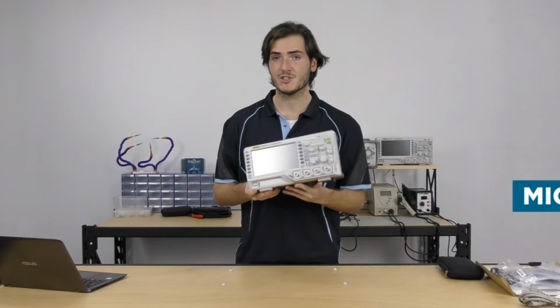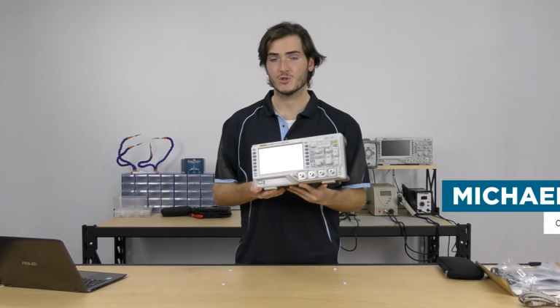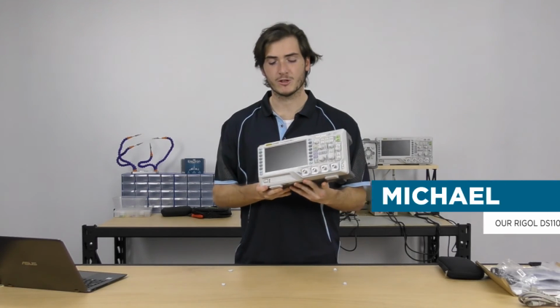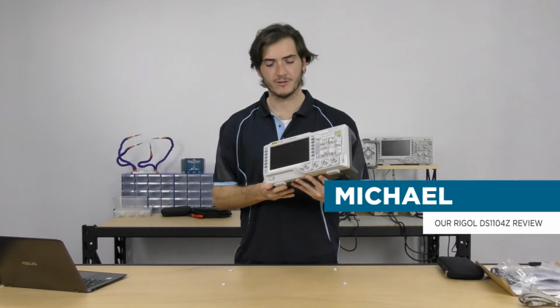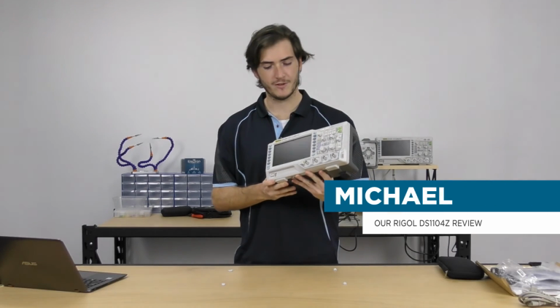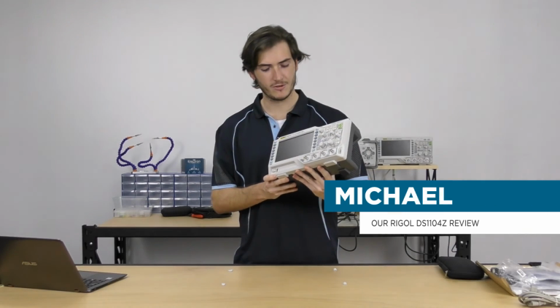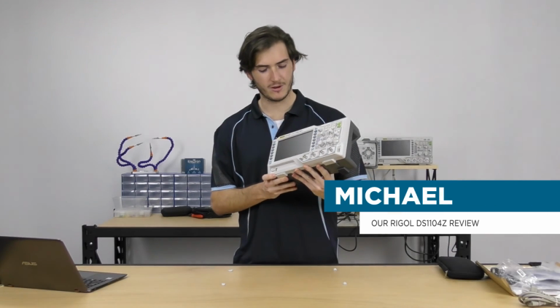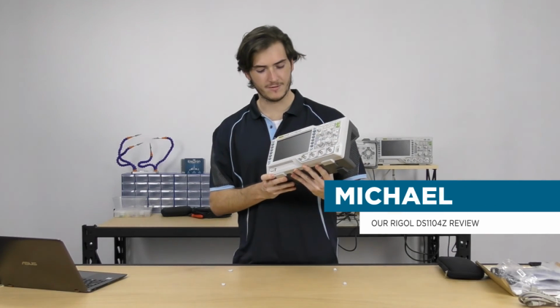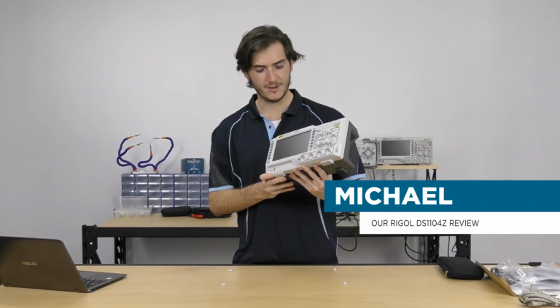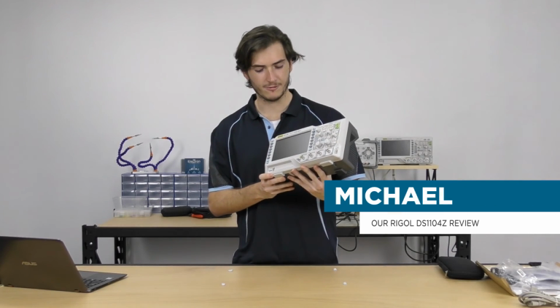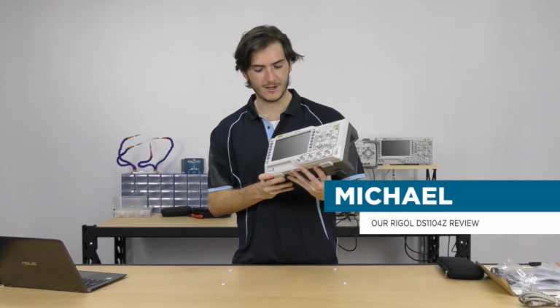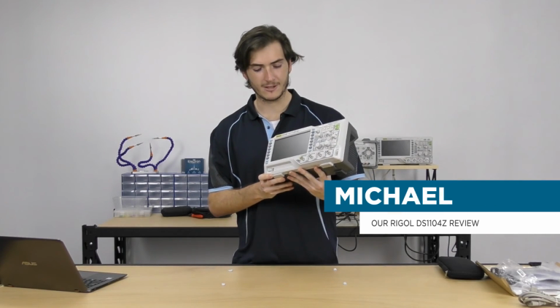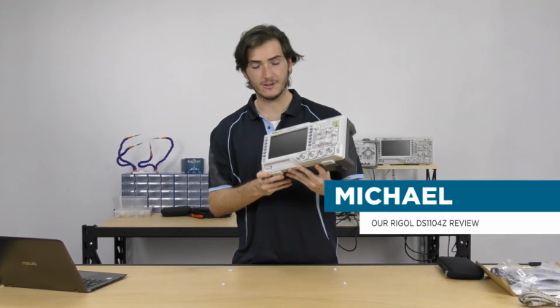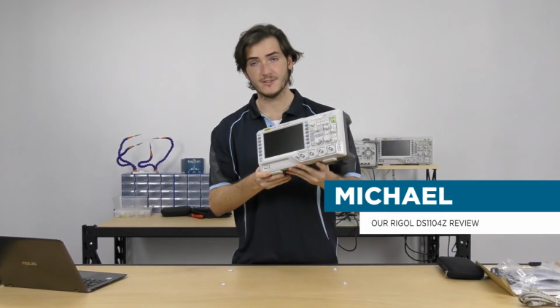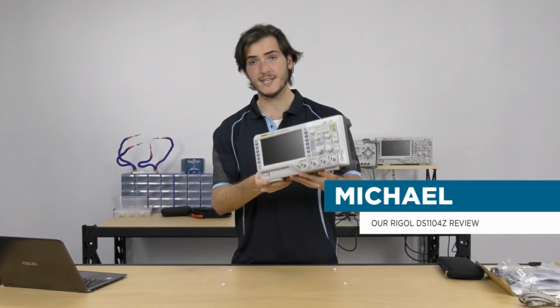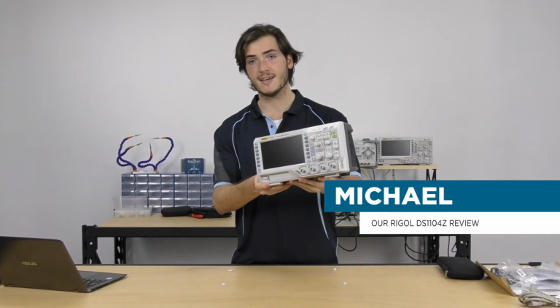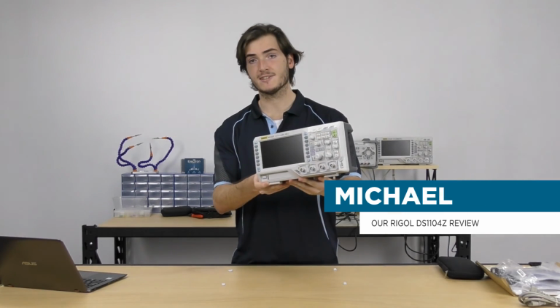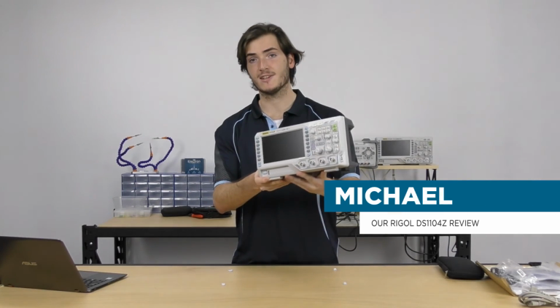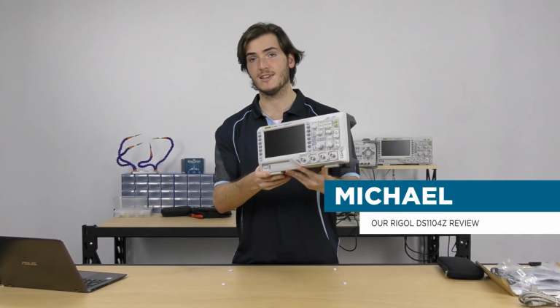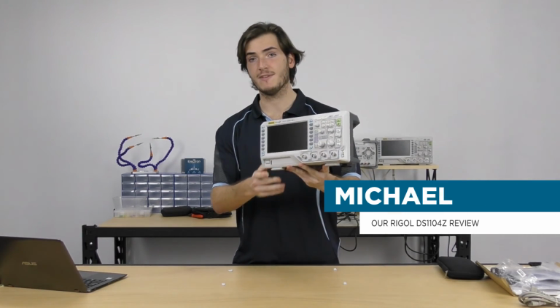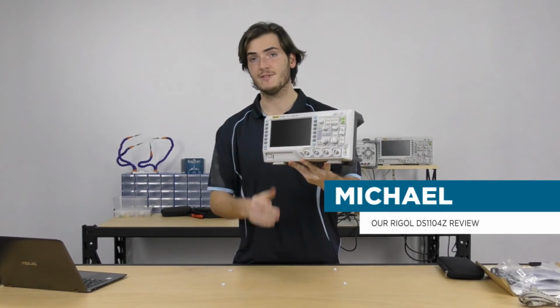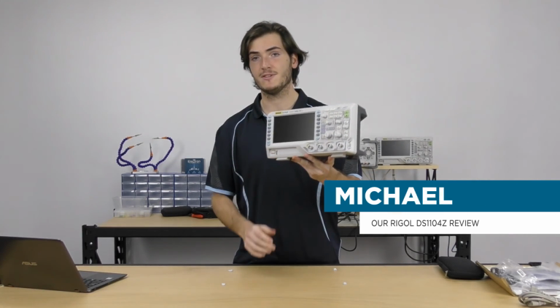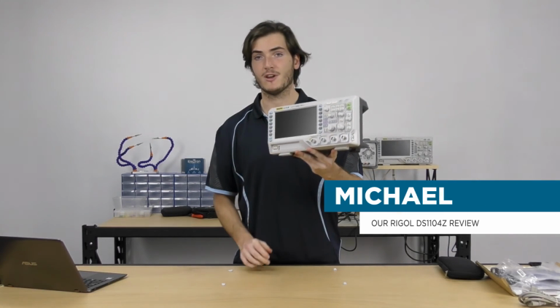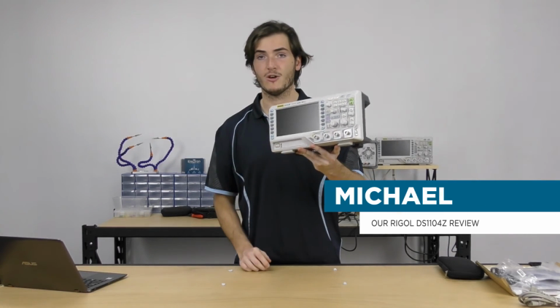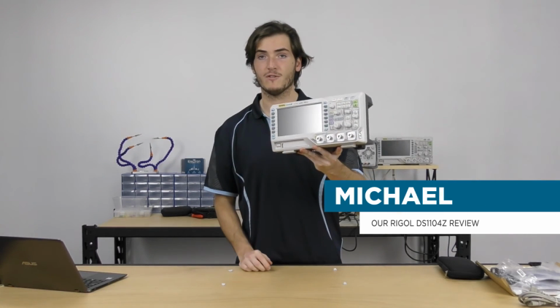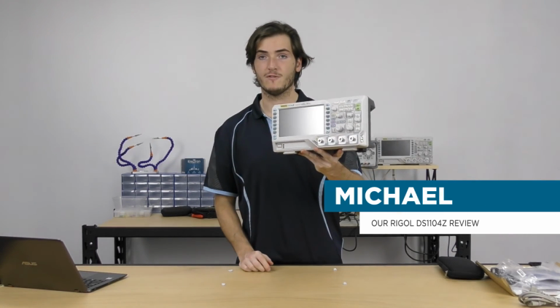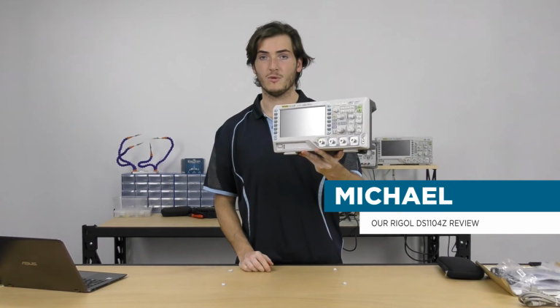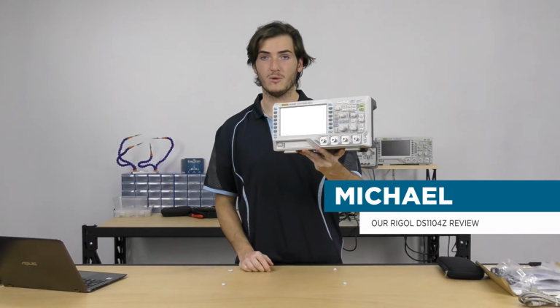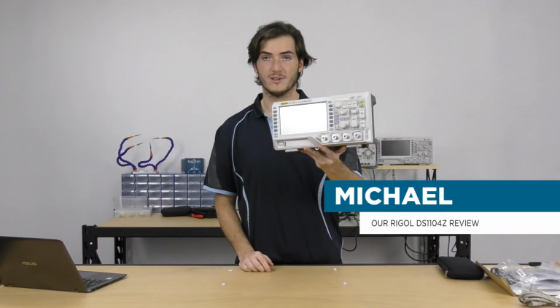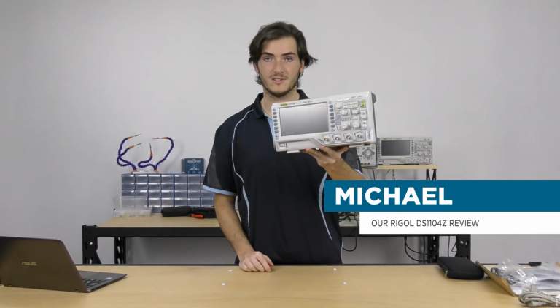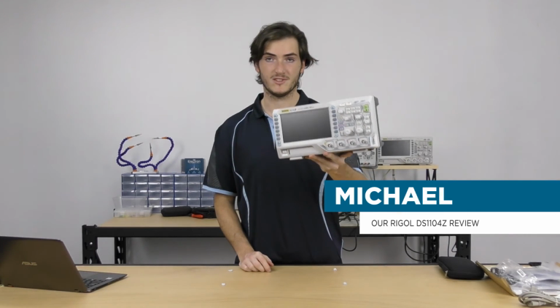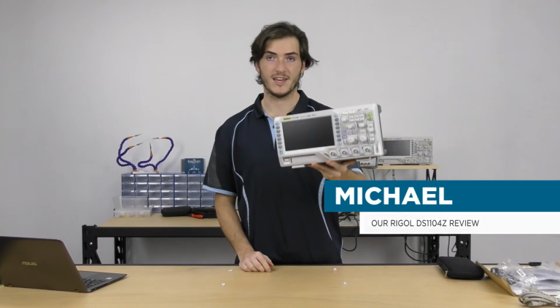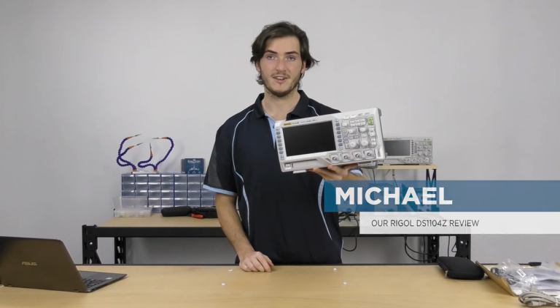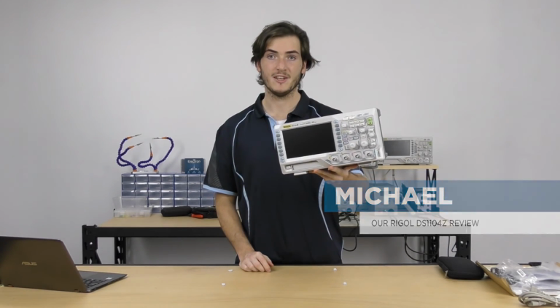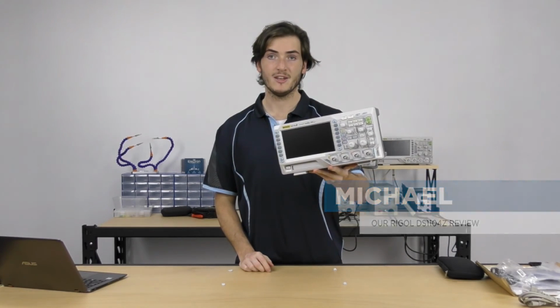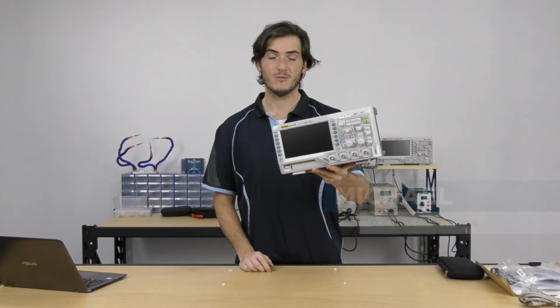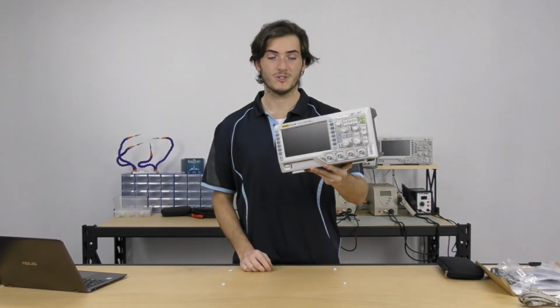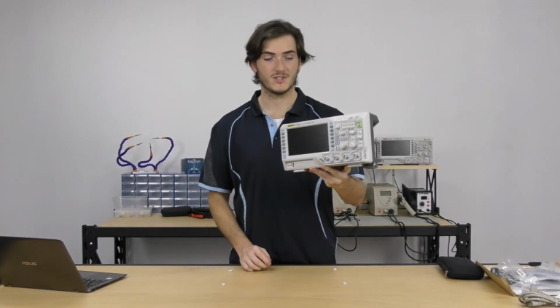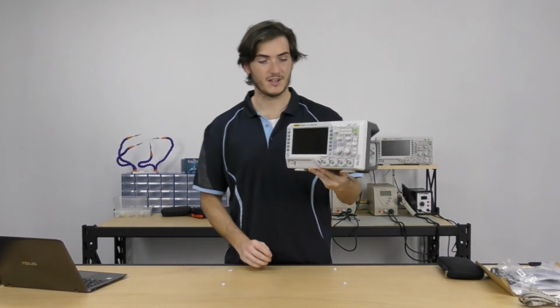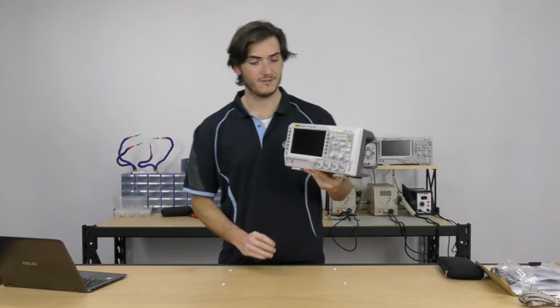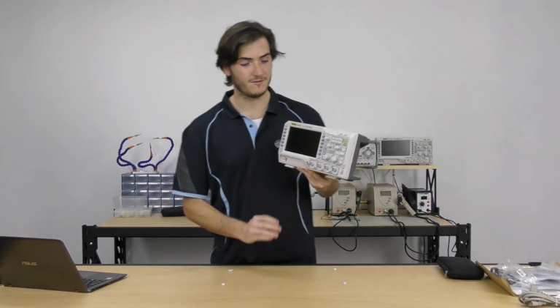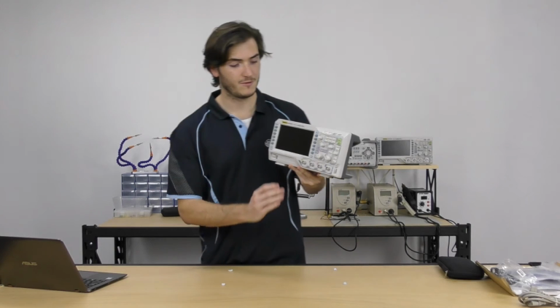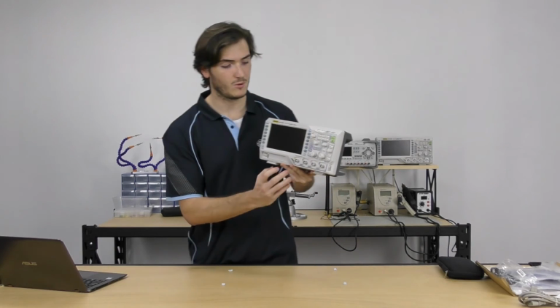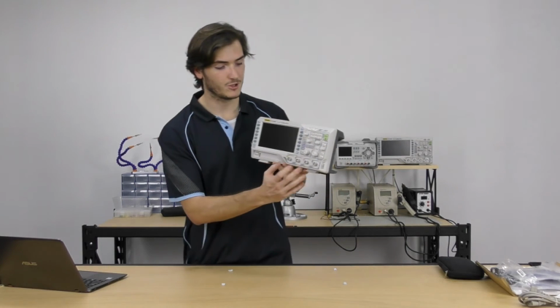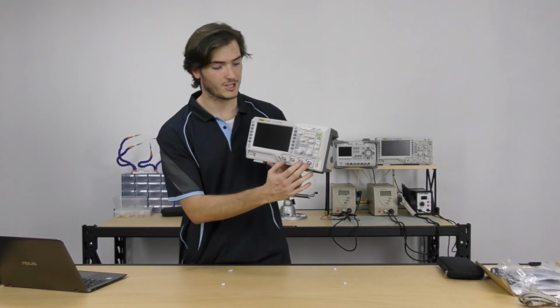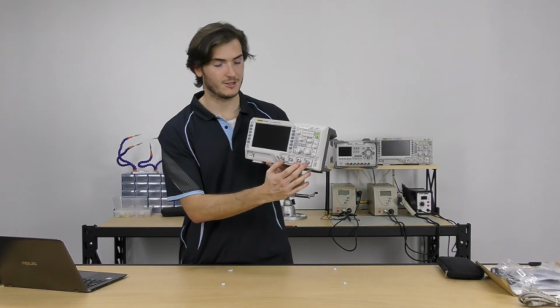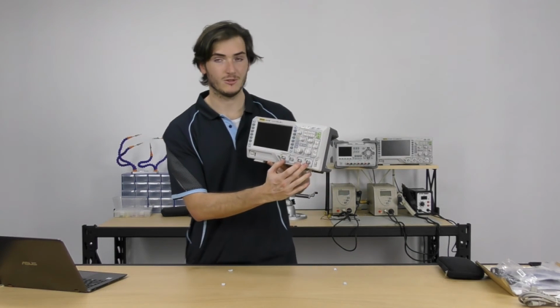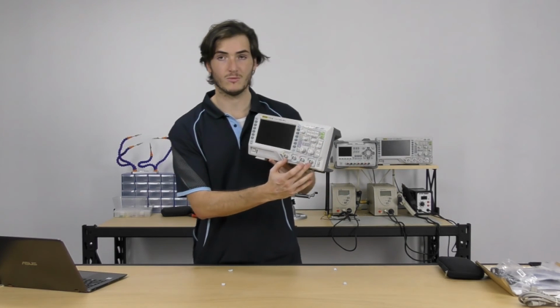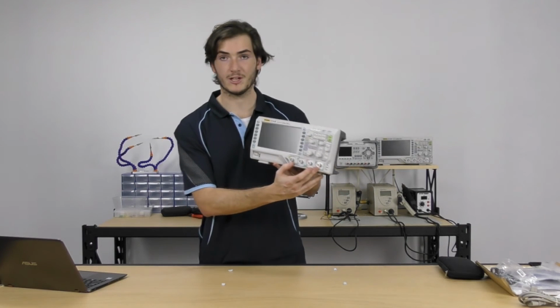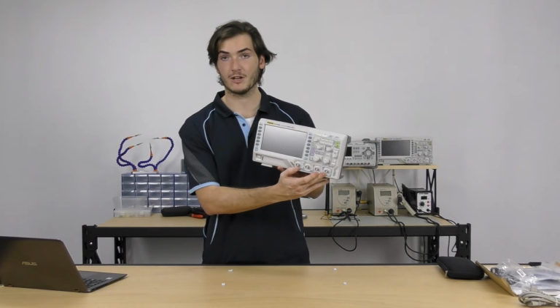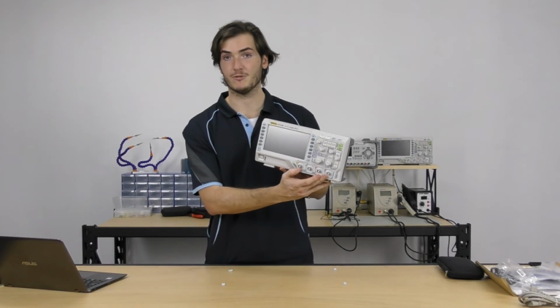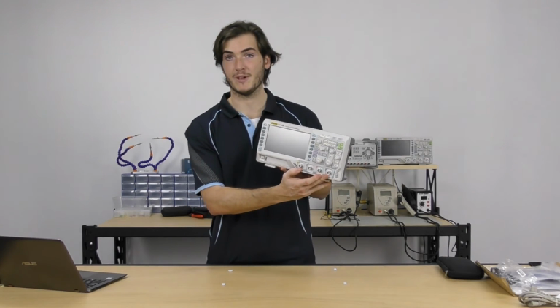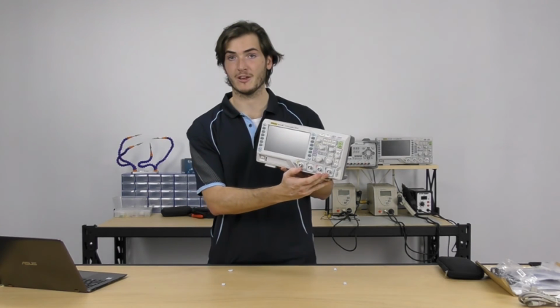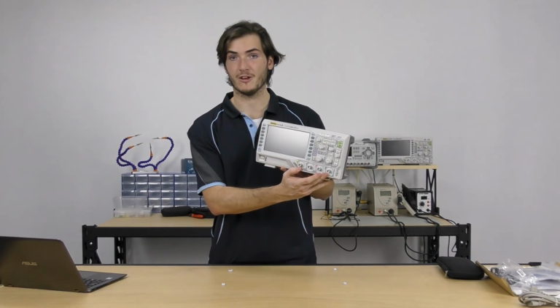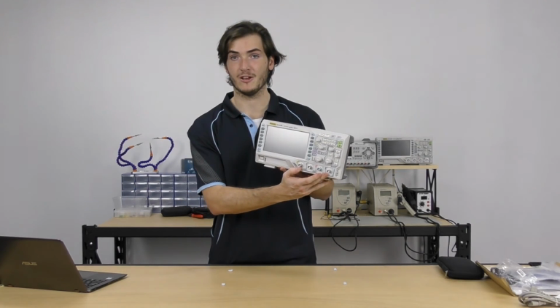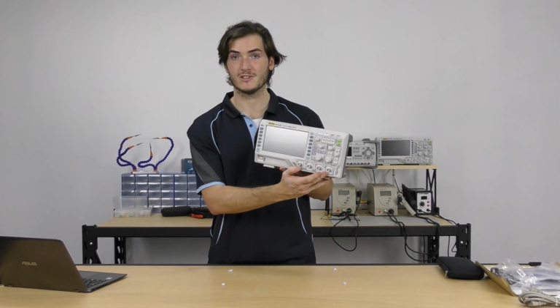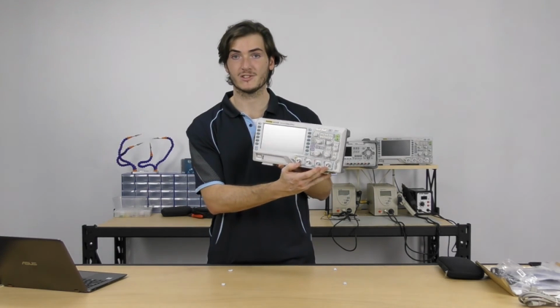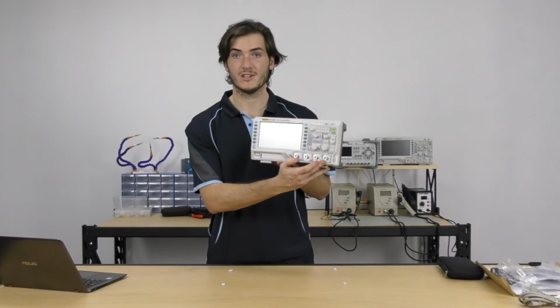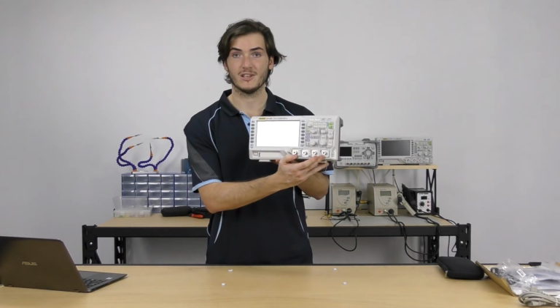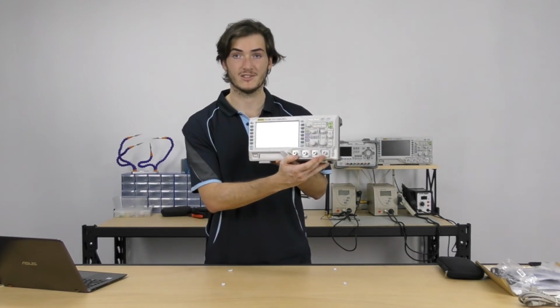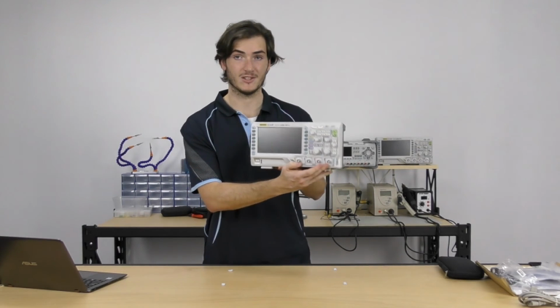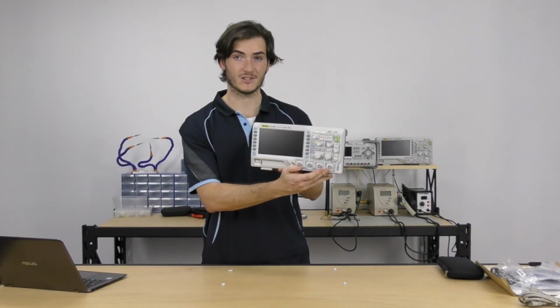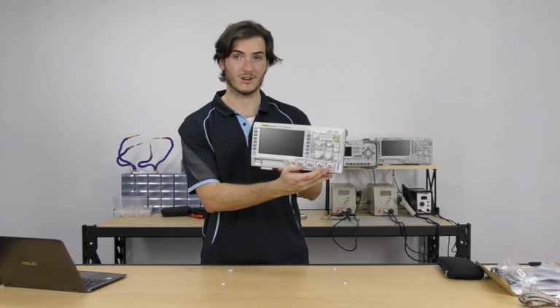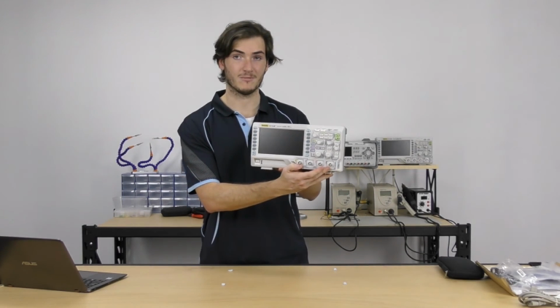Just a quick review of the Rigol DS1104Z, which is a four-channel 100 megahertz oscilloscope.